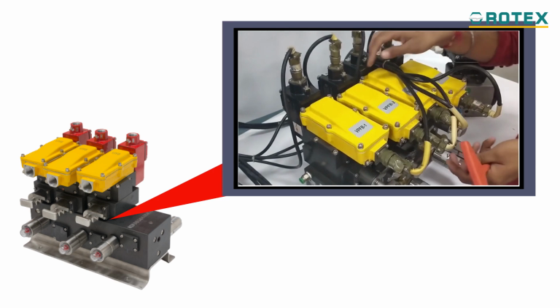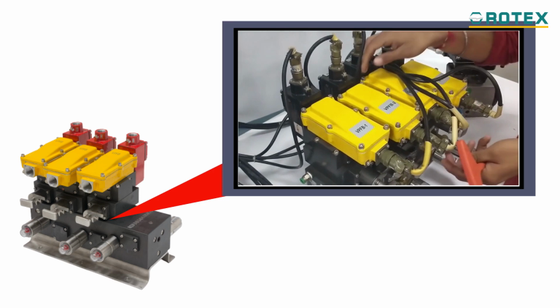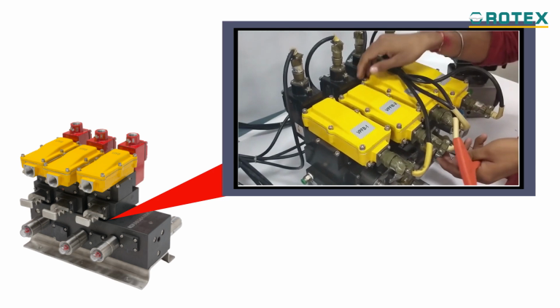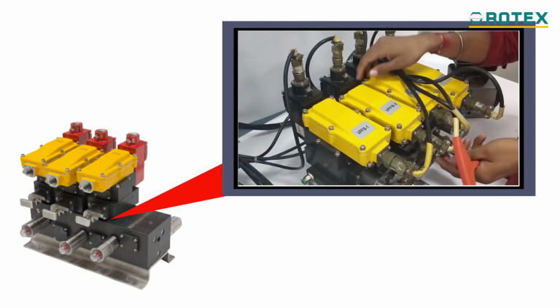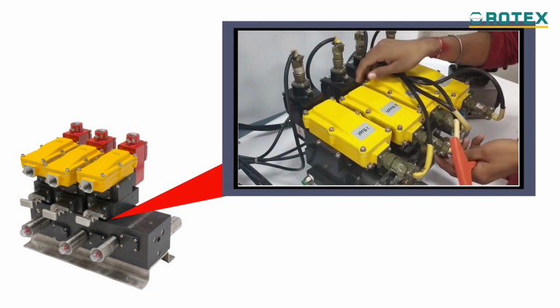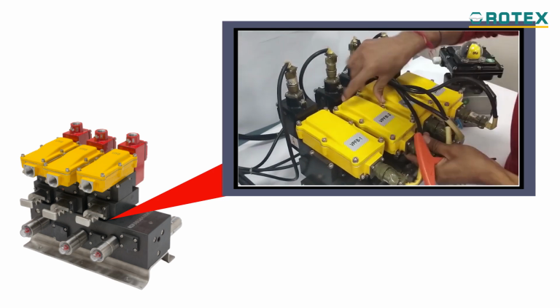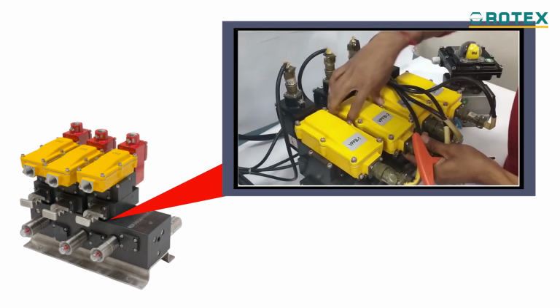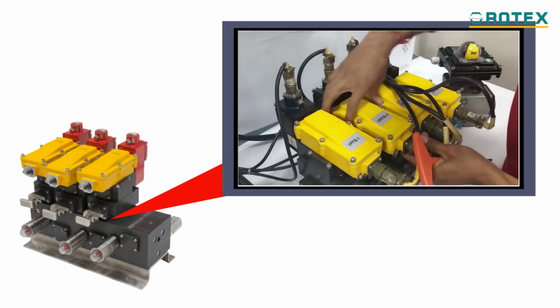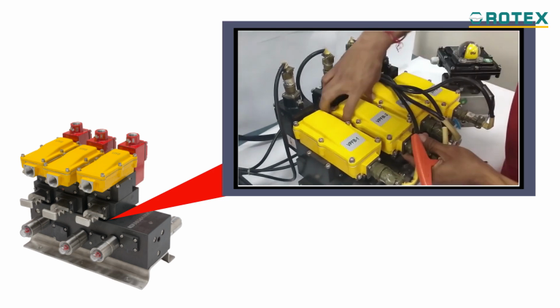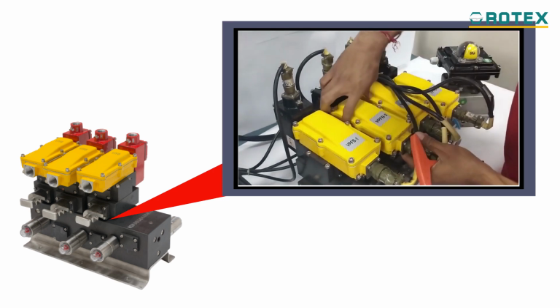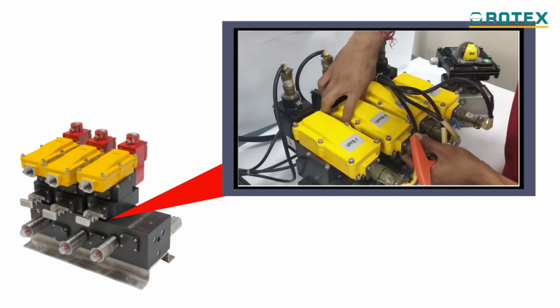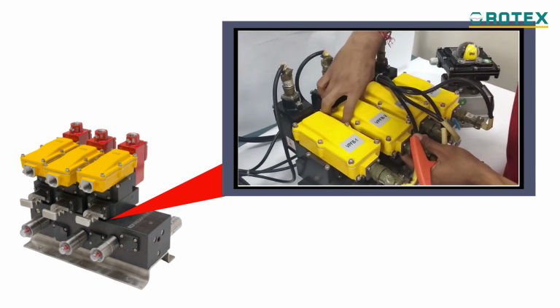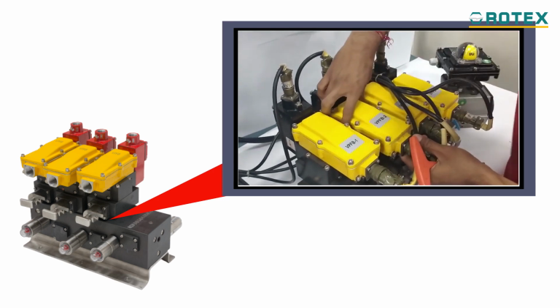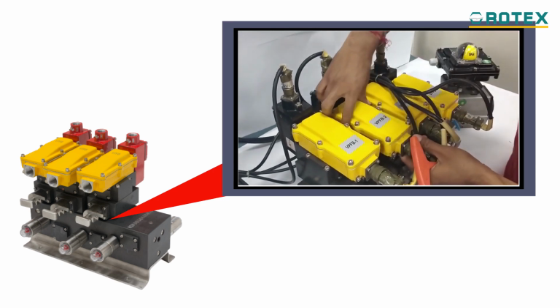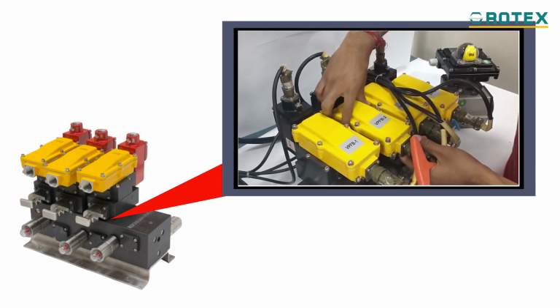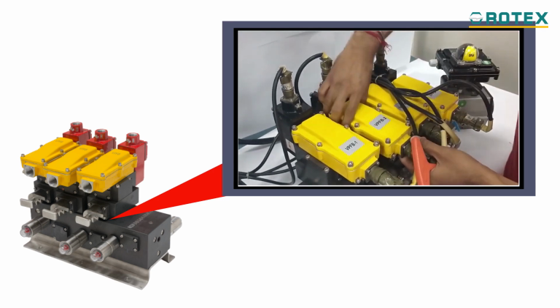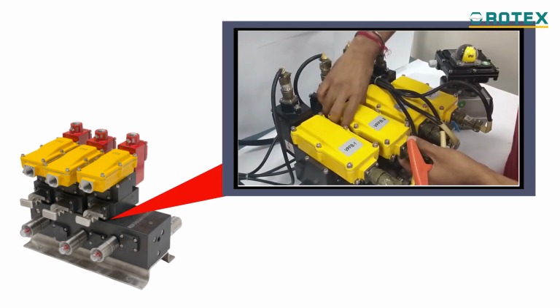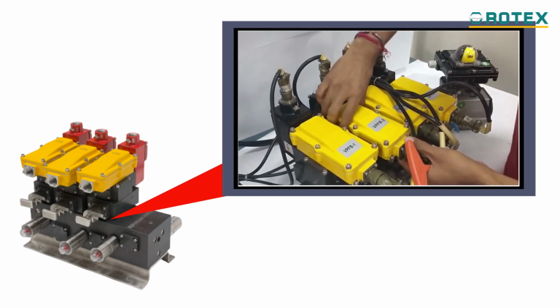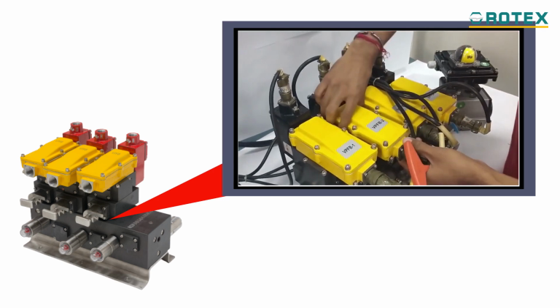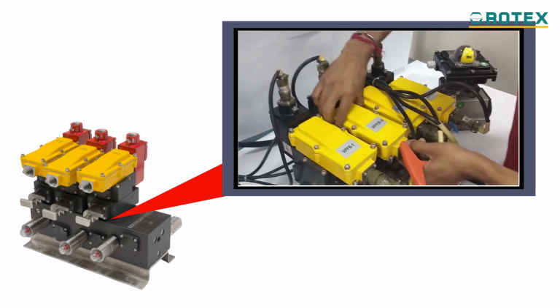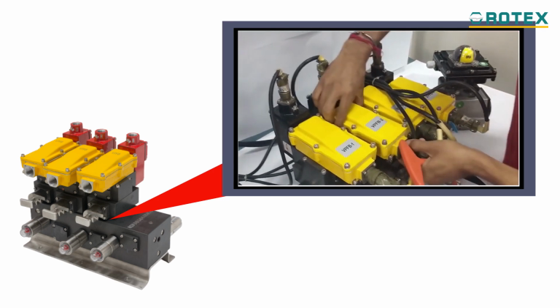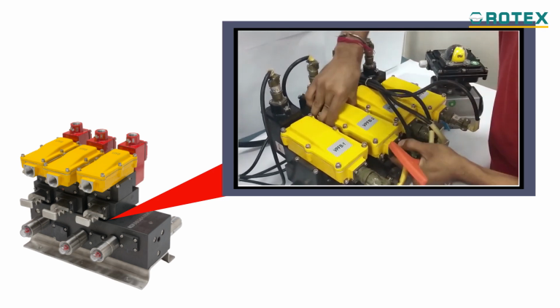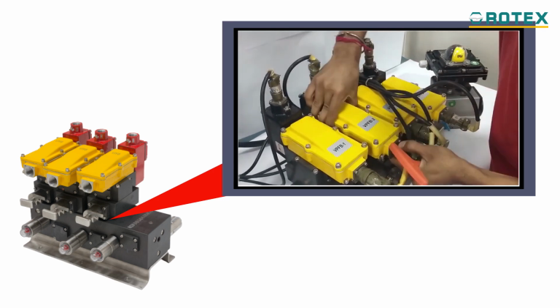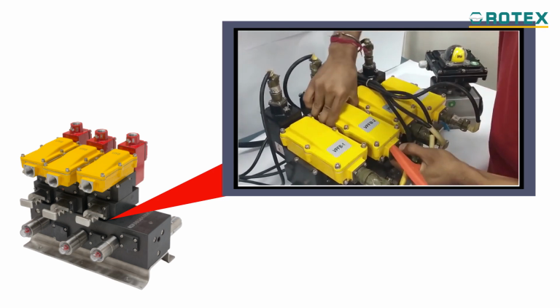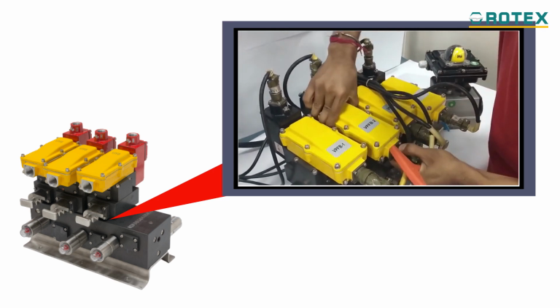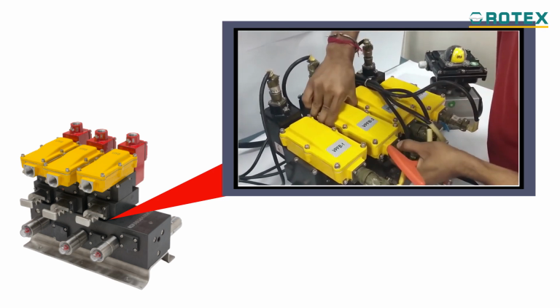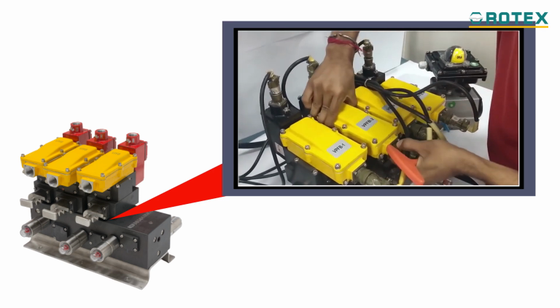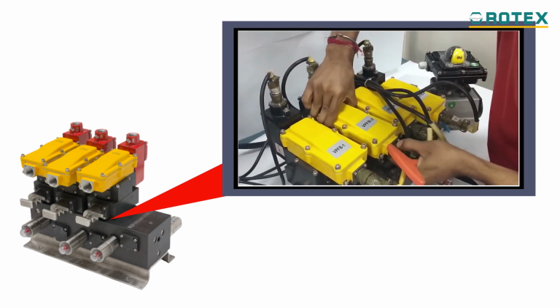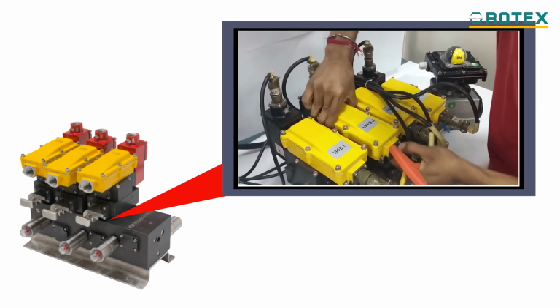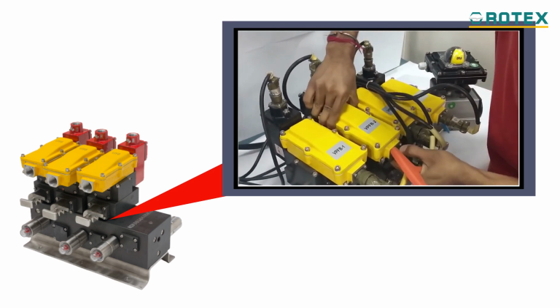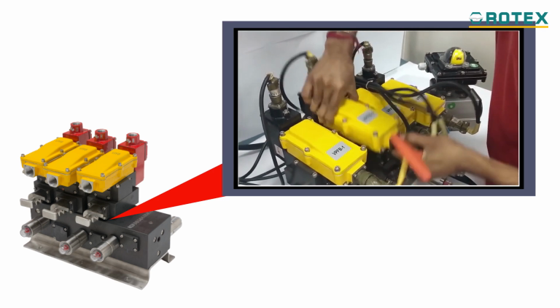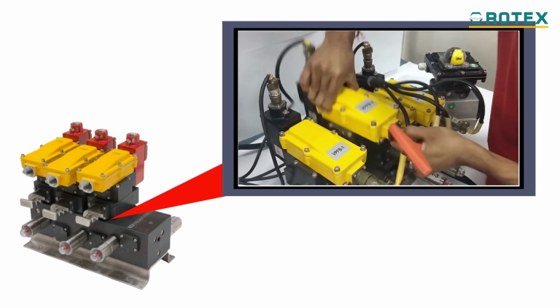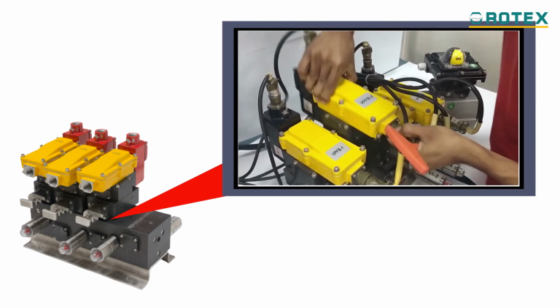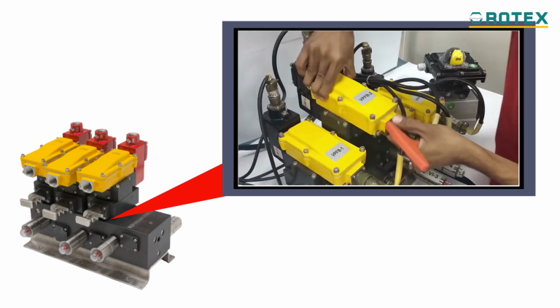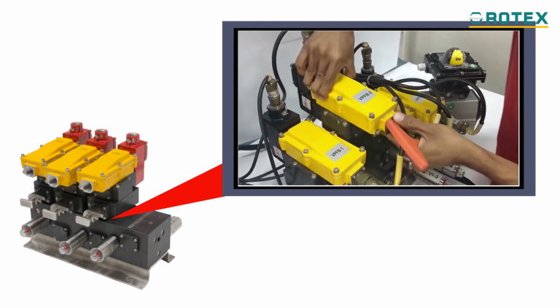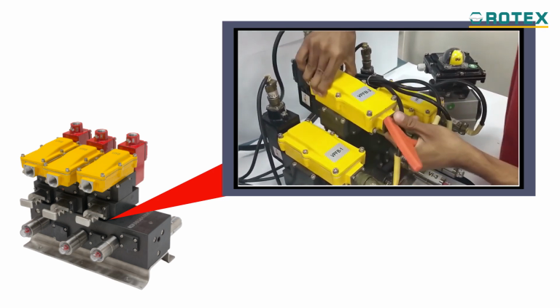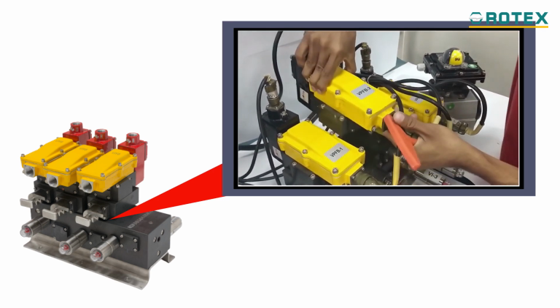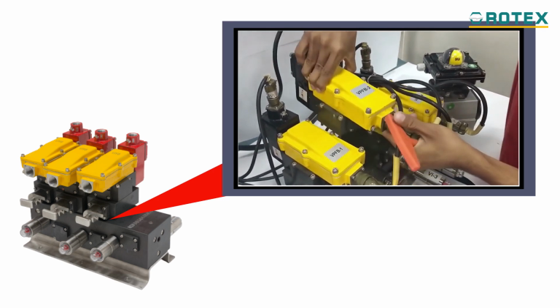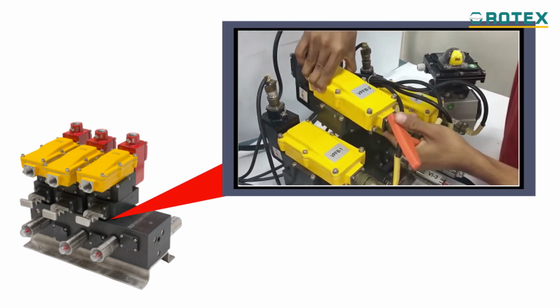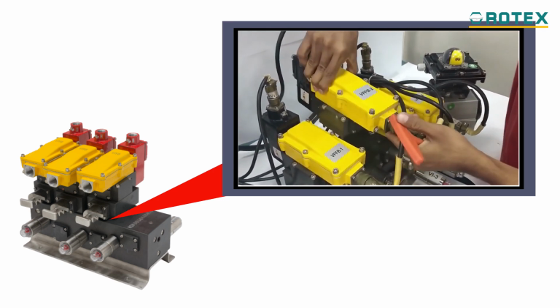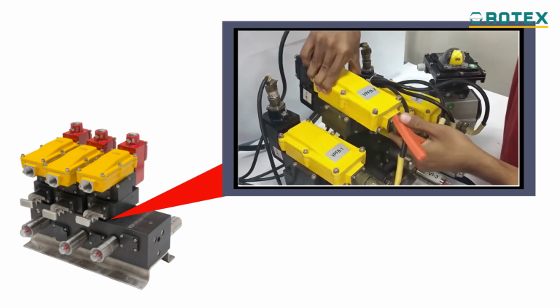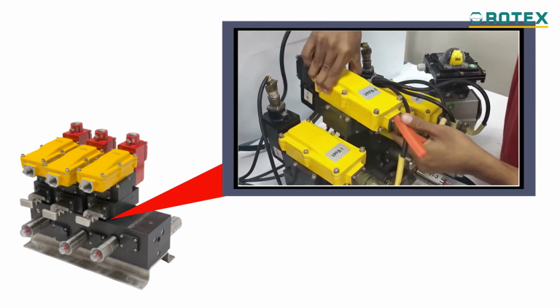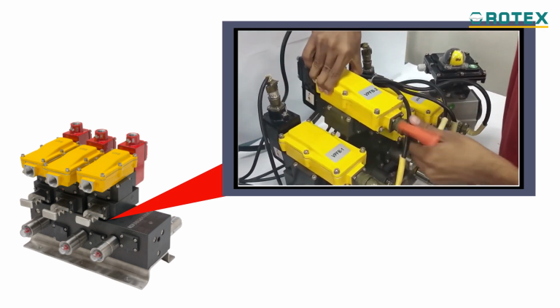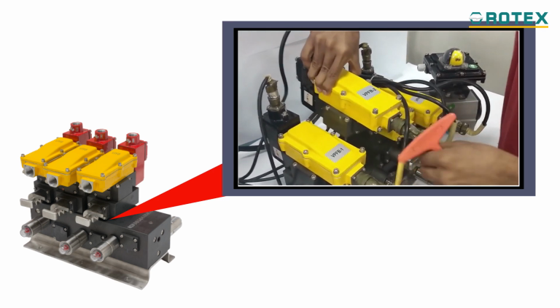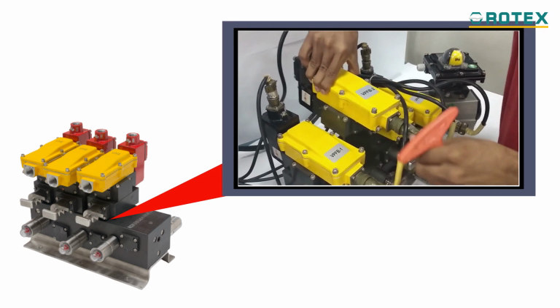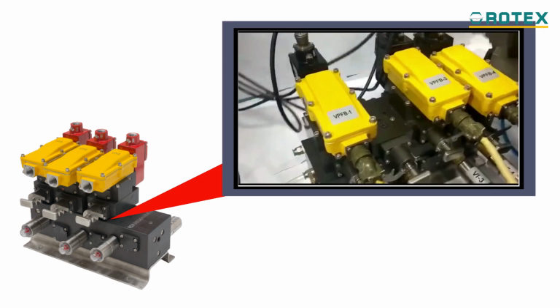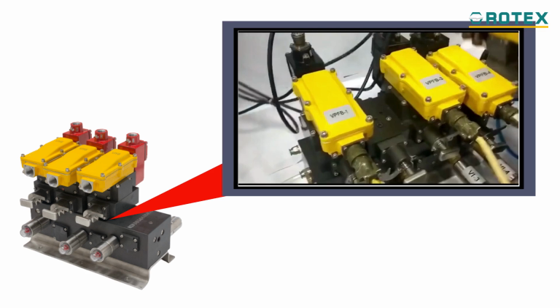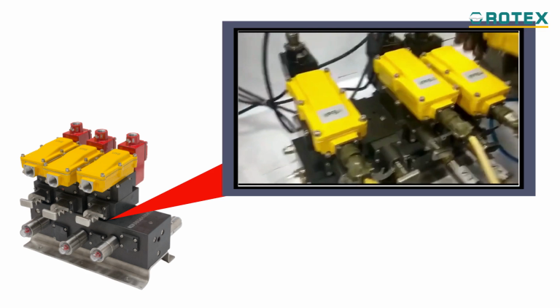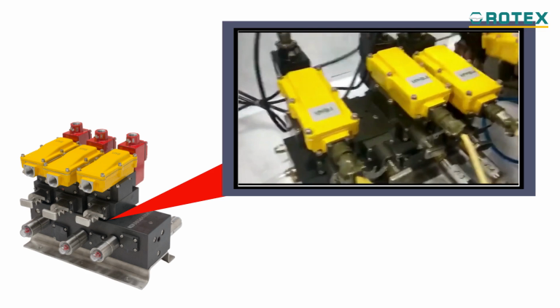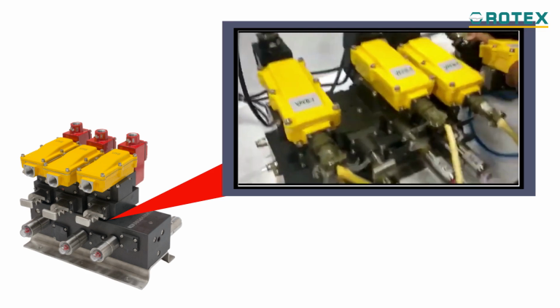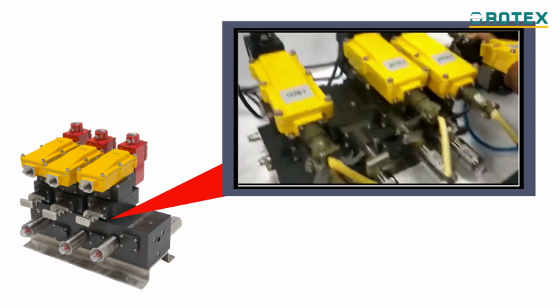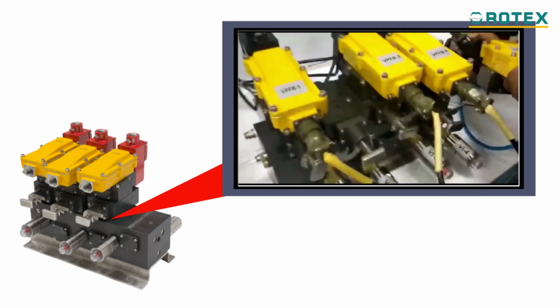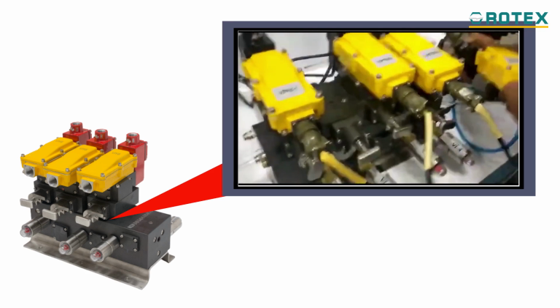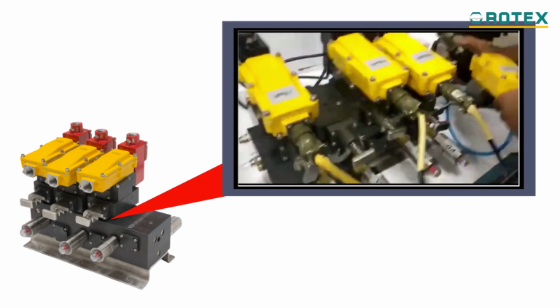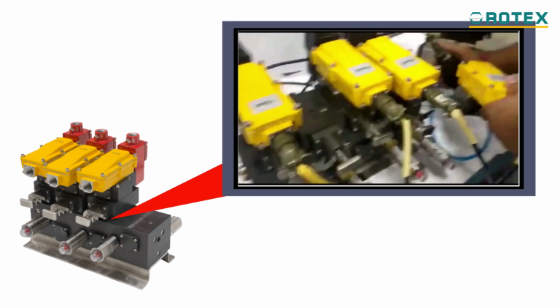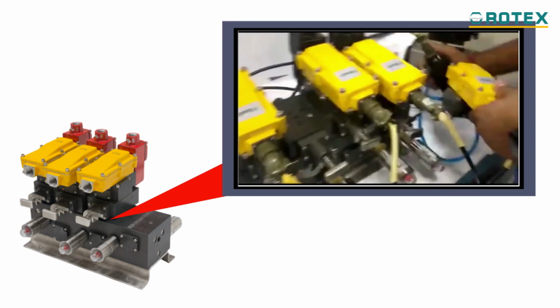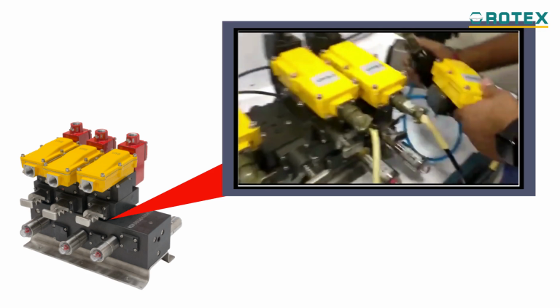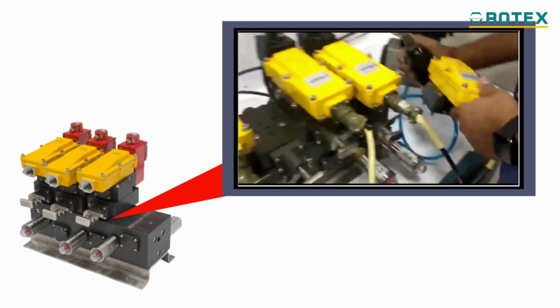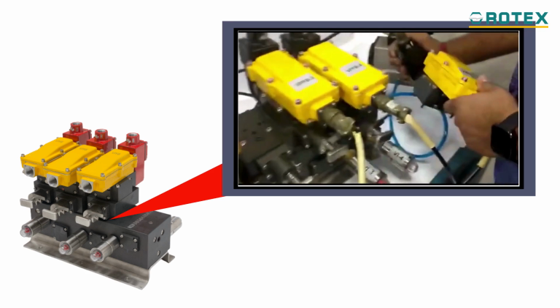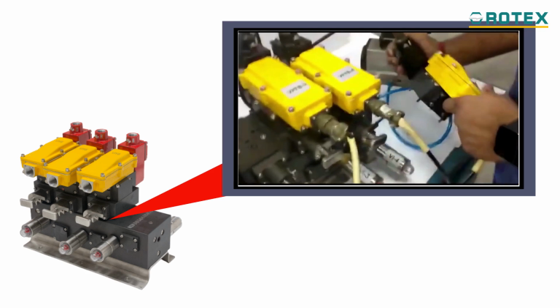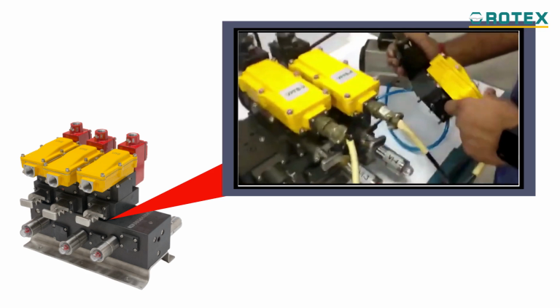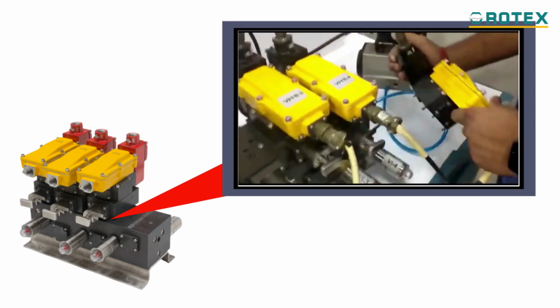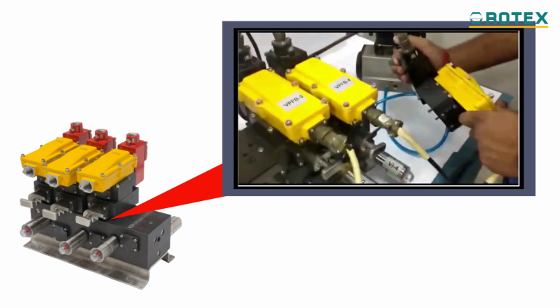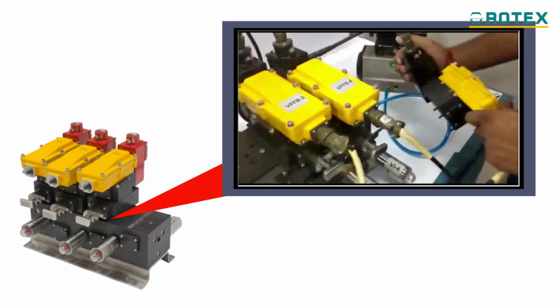As an option, remote monitoring of bypass mode can be availed, assuring system redundancy at all times.